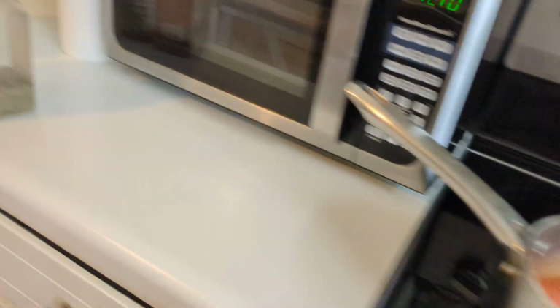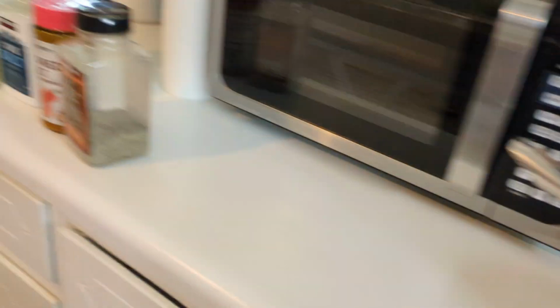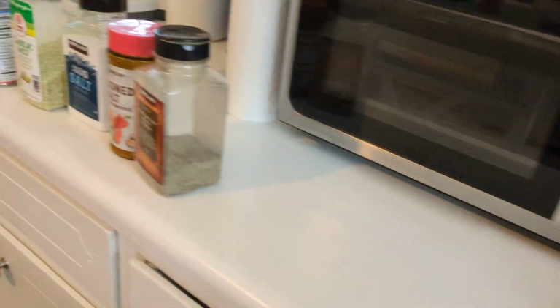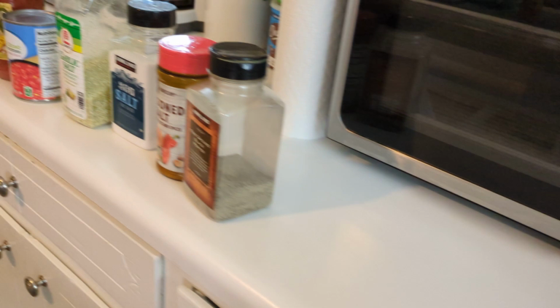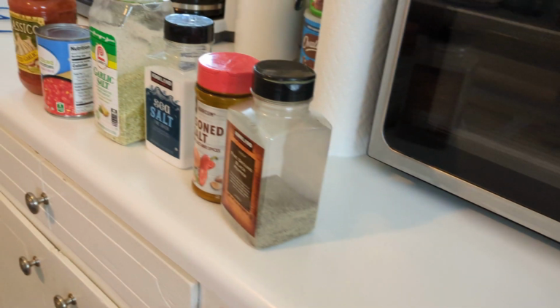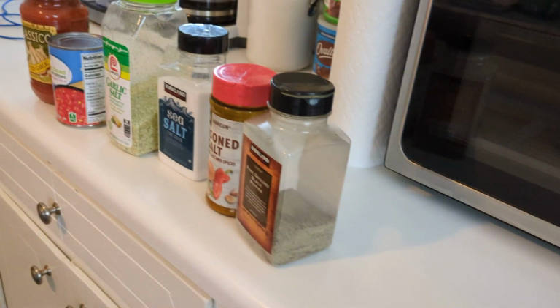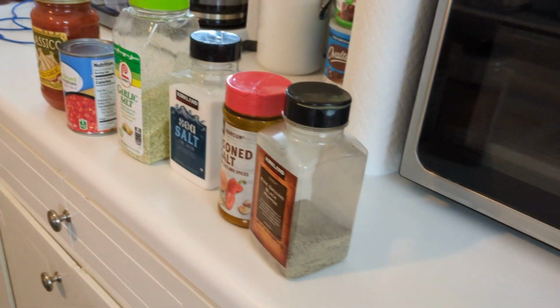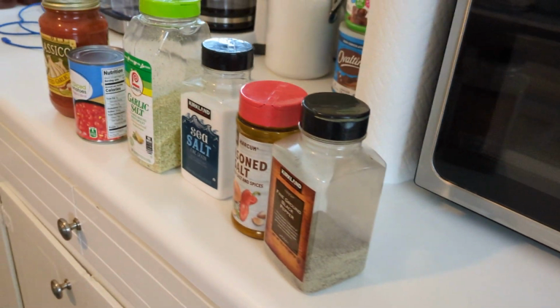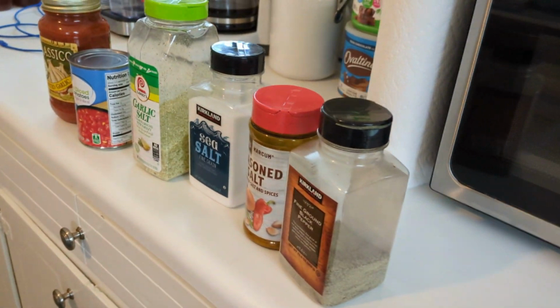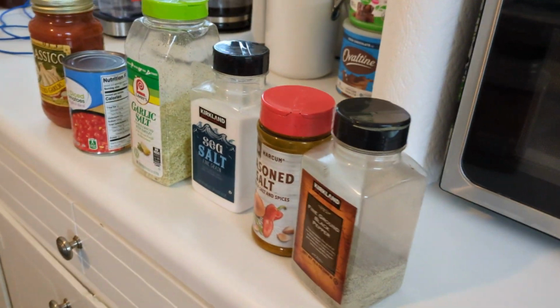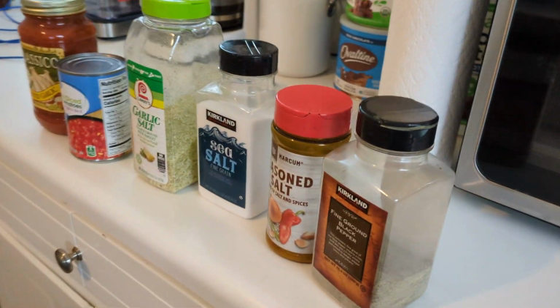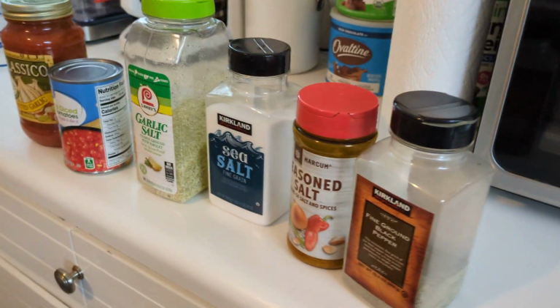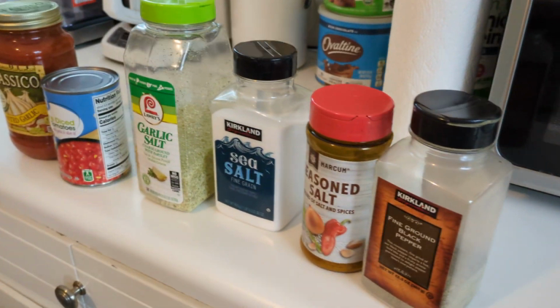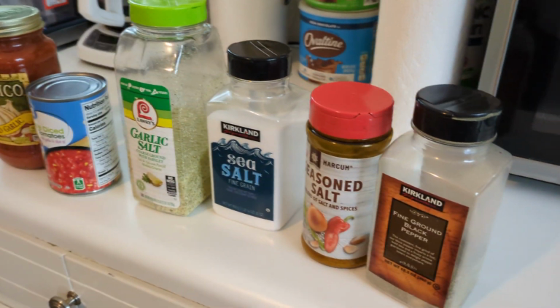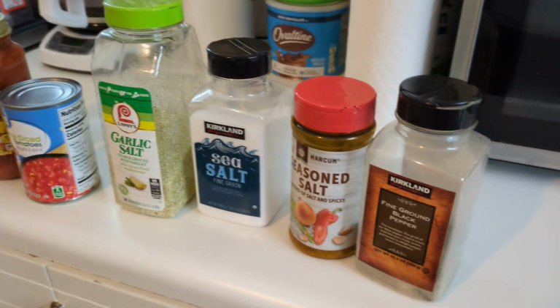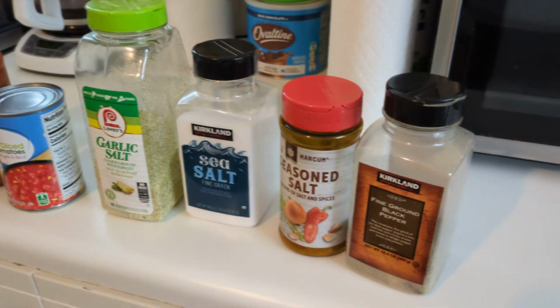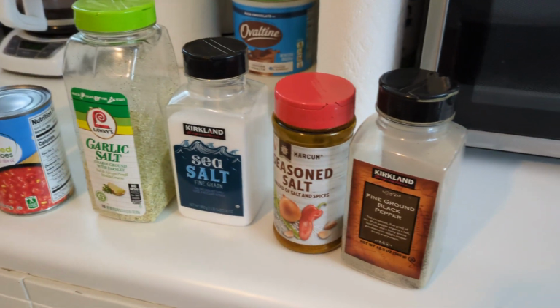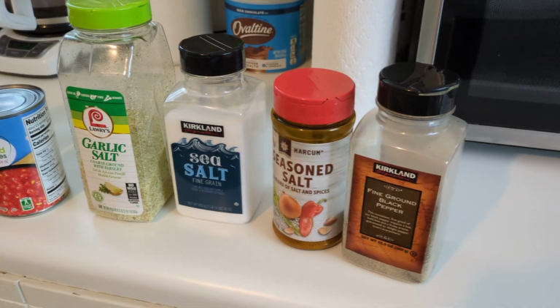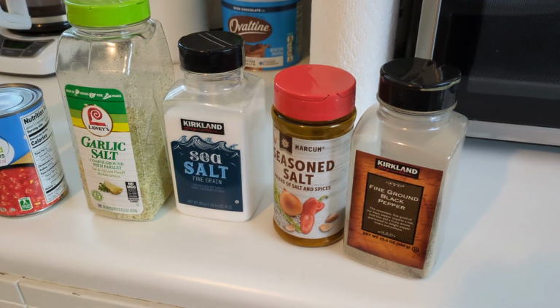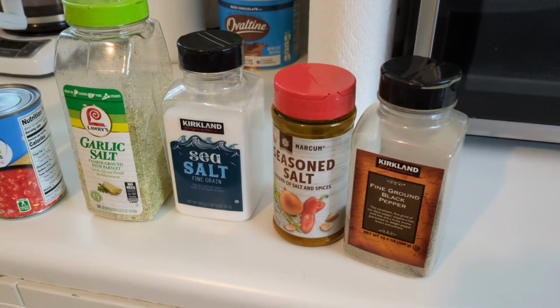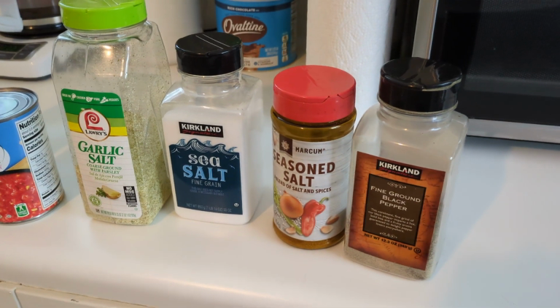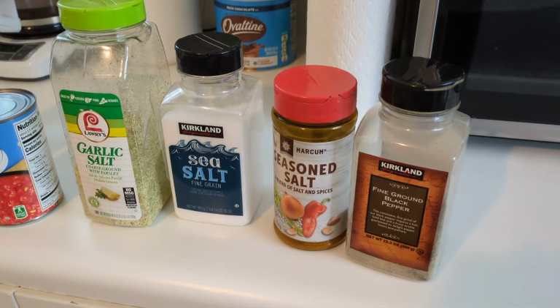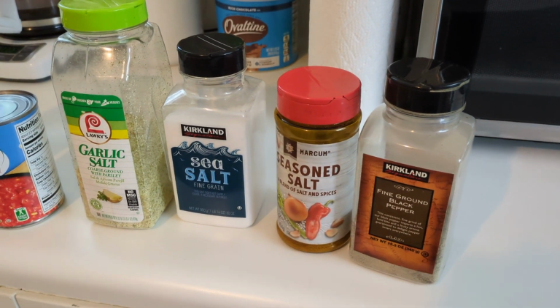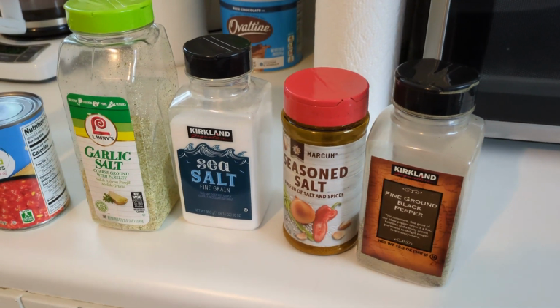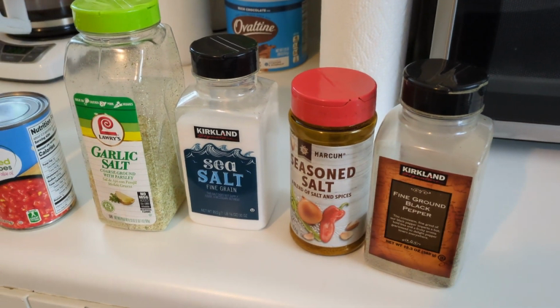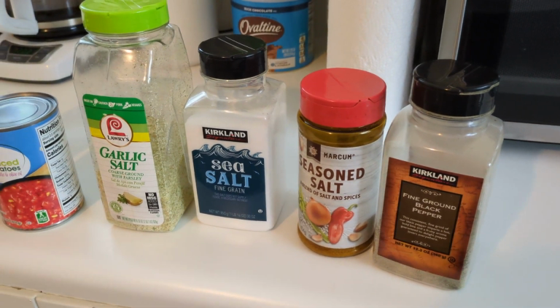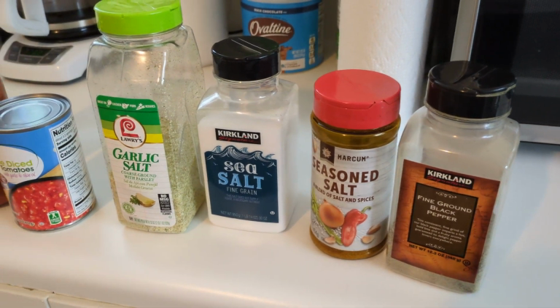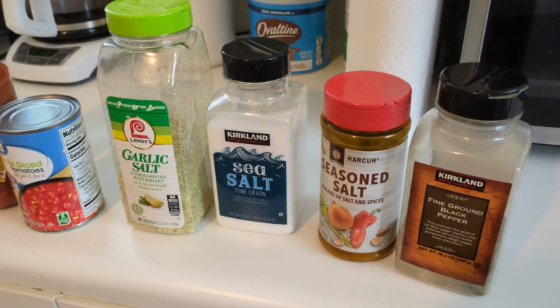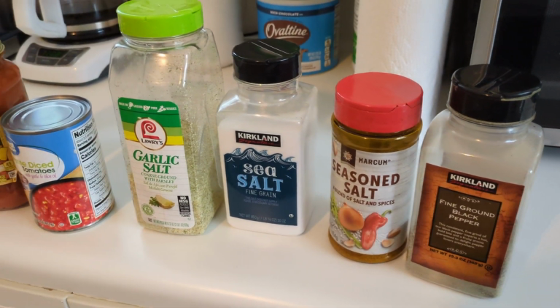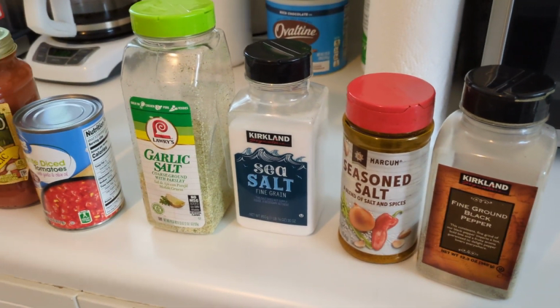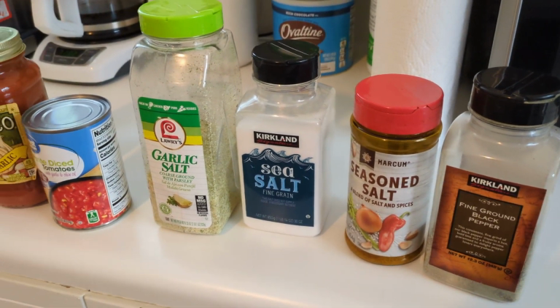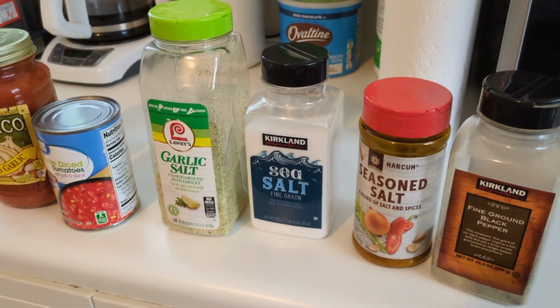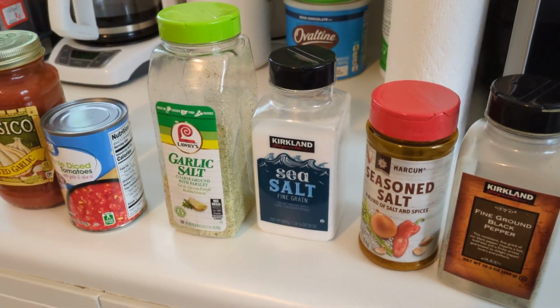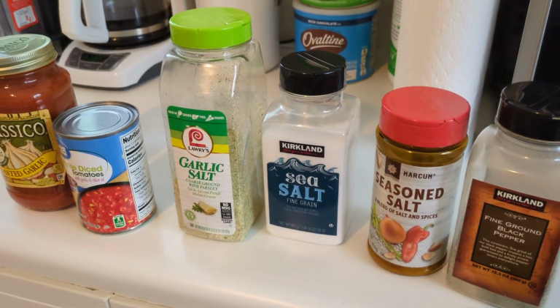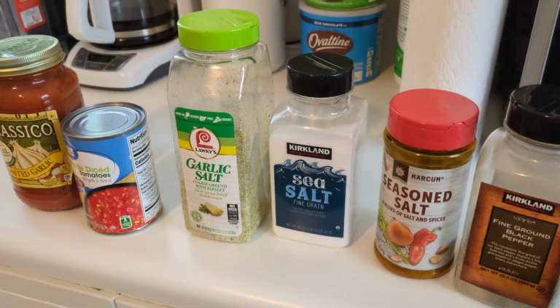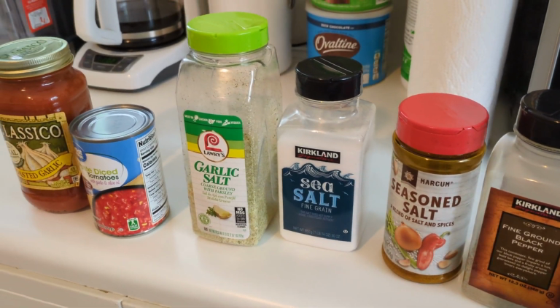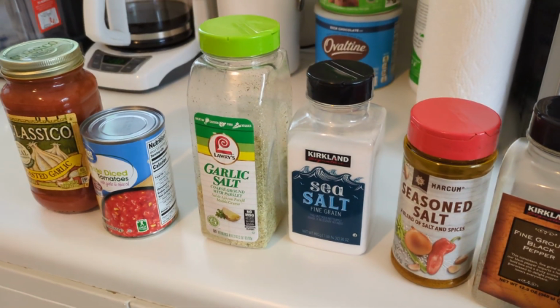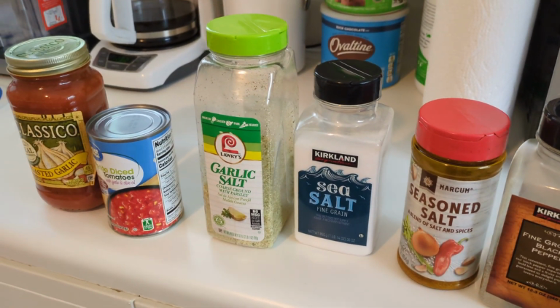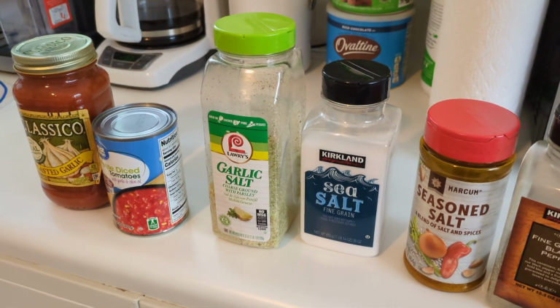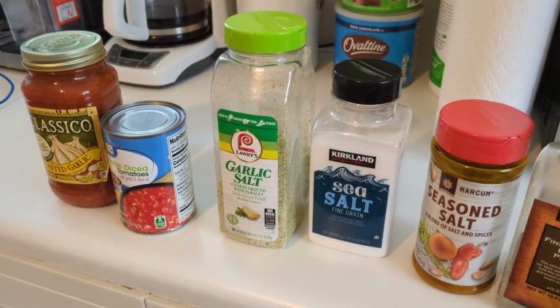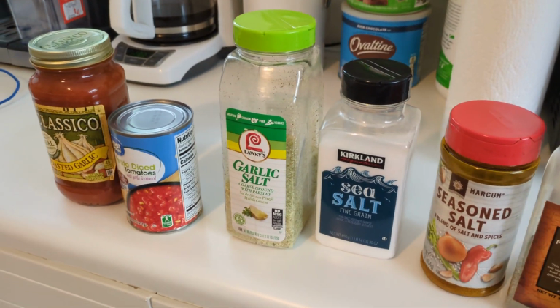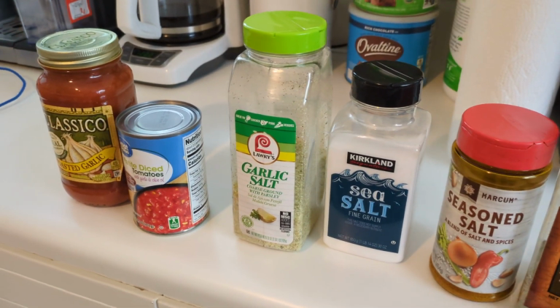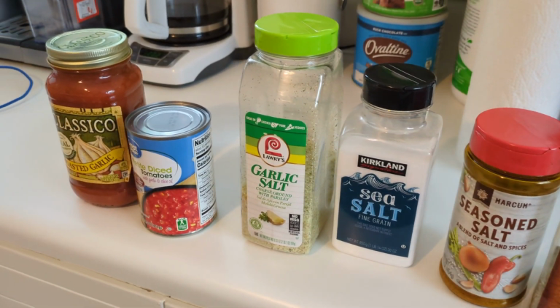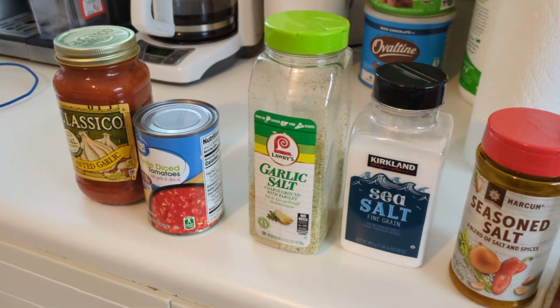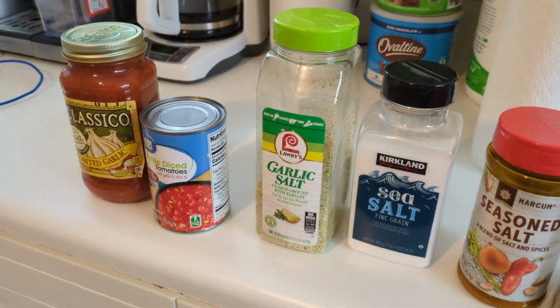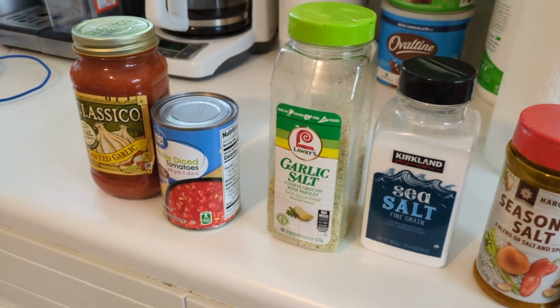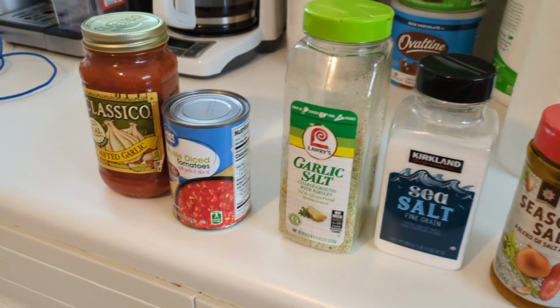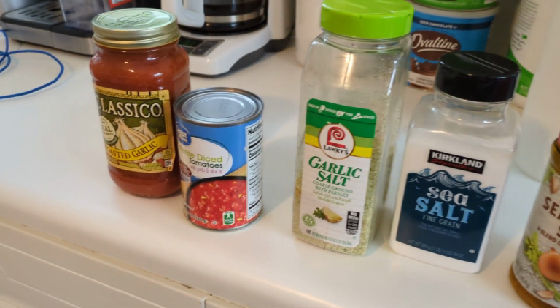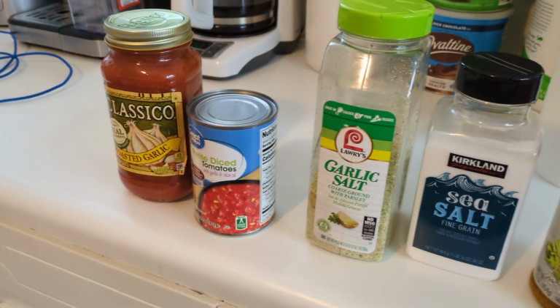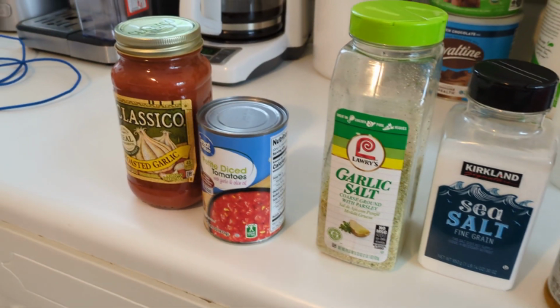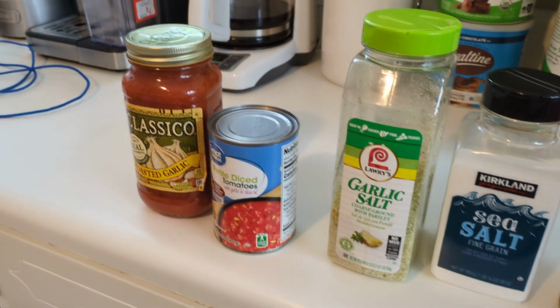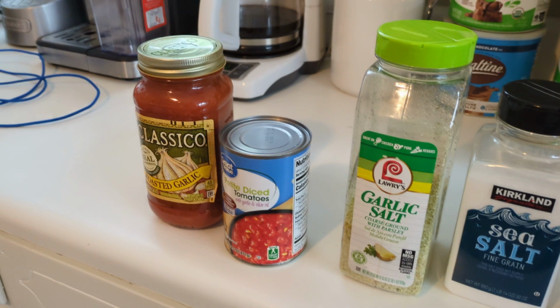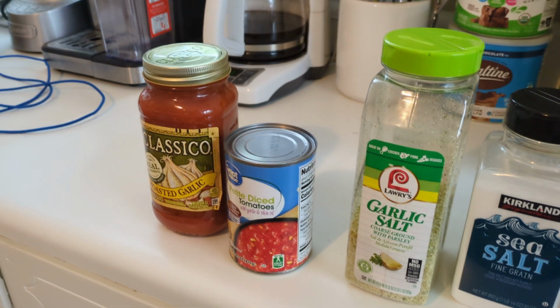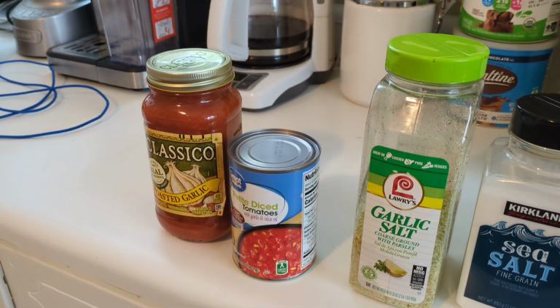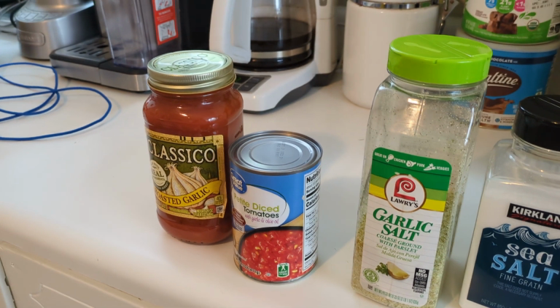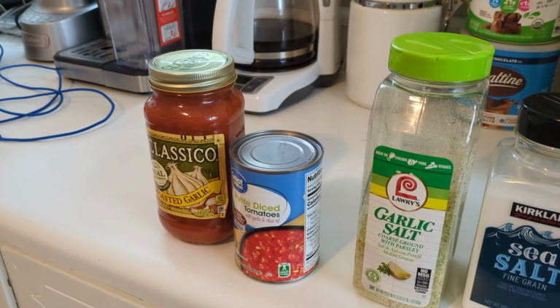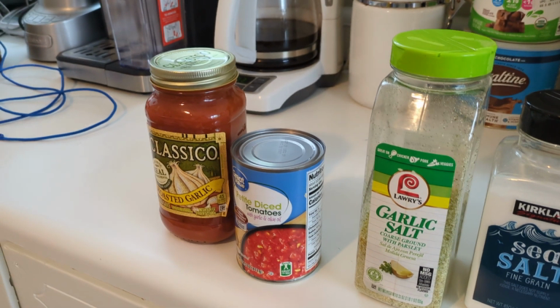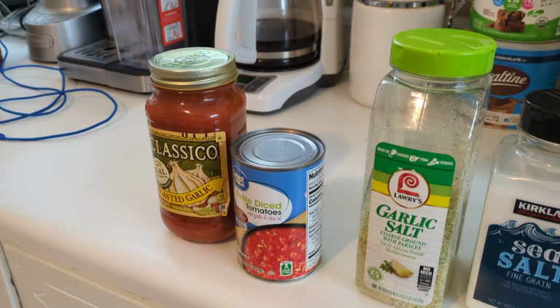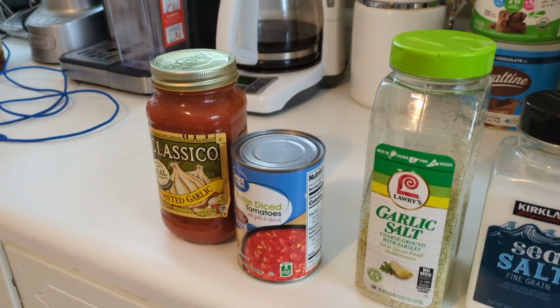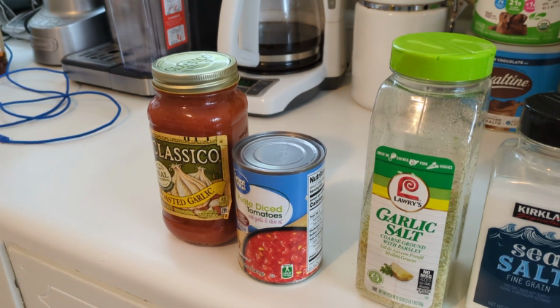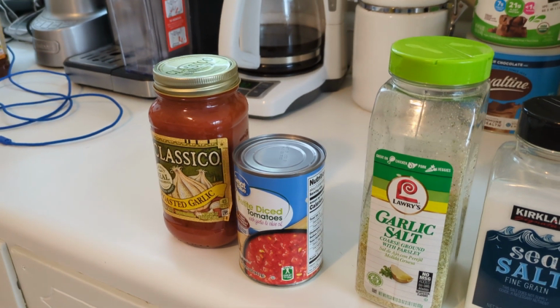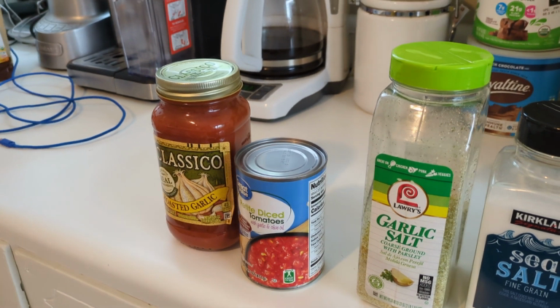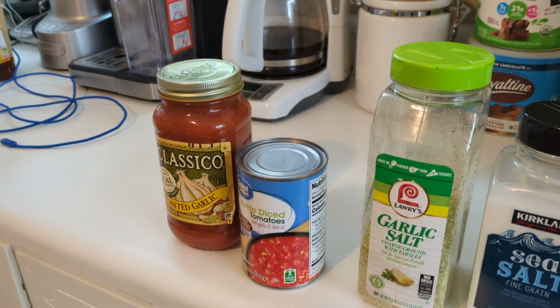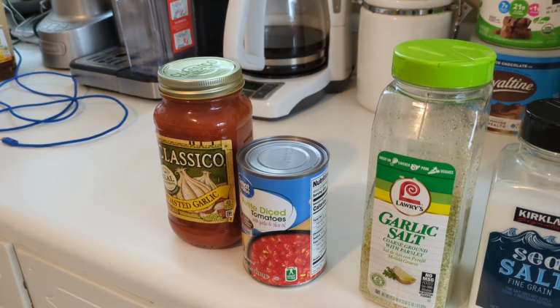This is my goodies right here: salt, pepper, seasoning salt, sea salt, garlic salt, diced tomatoes, and the Classico.